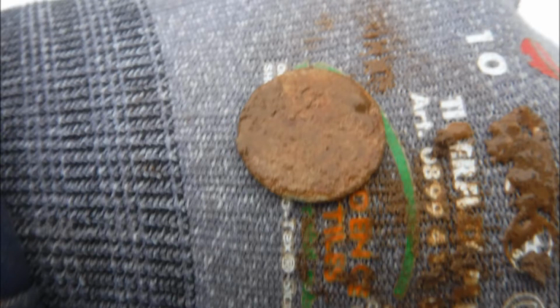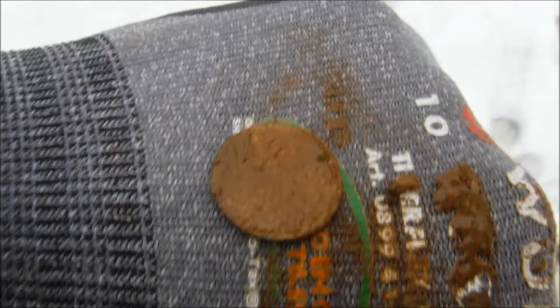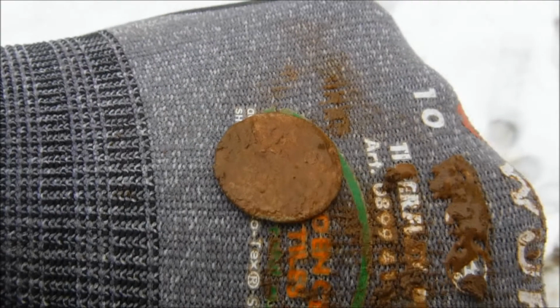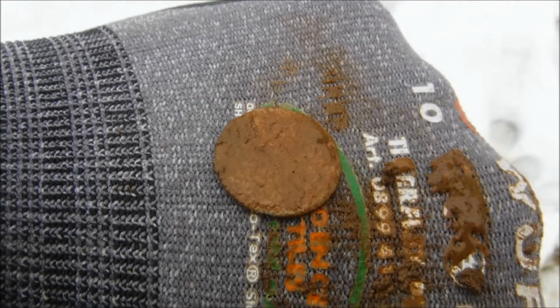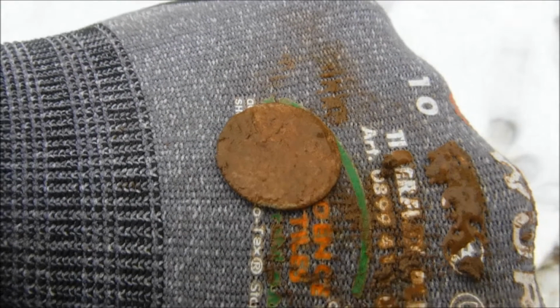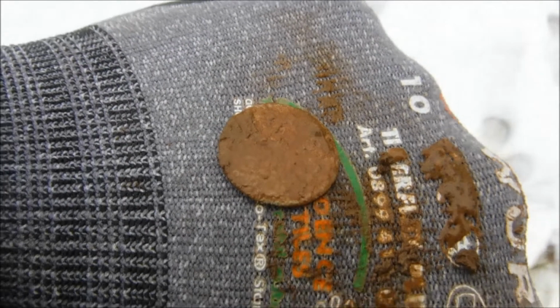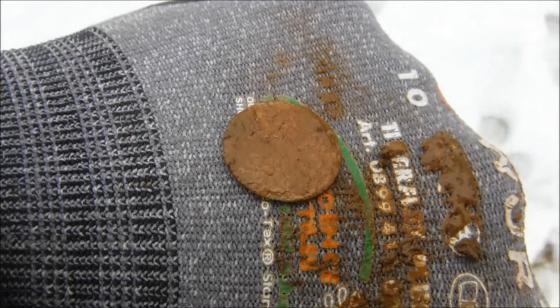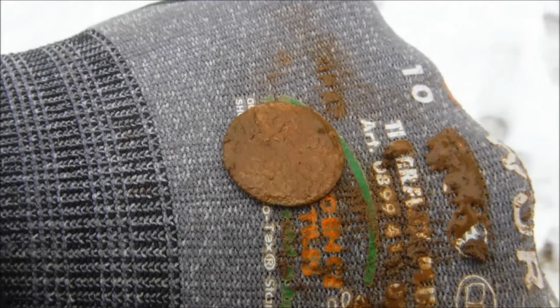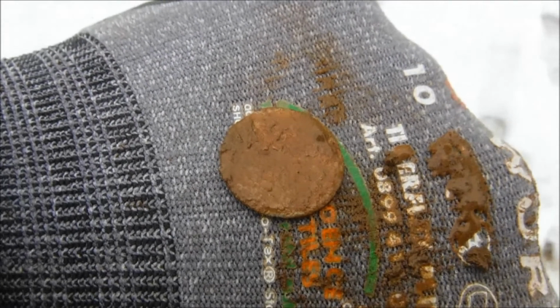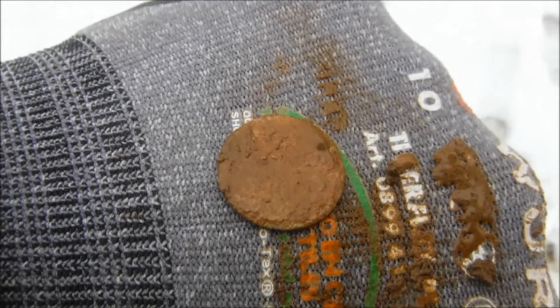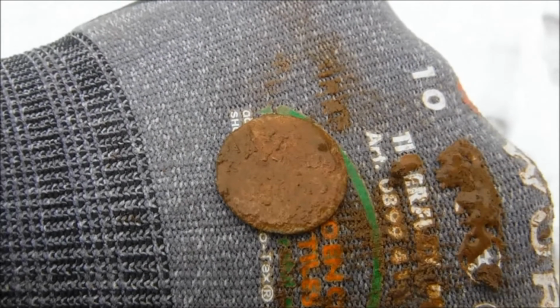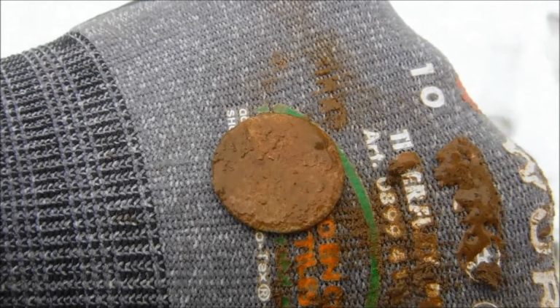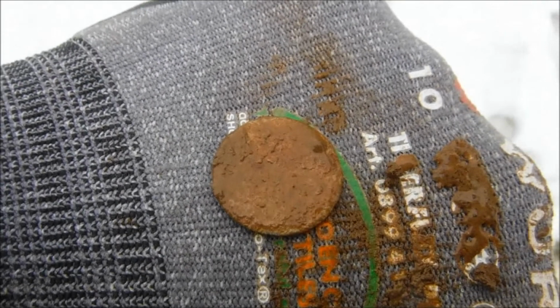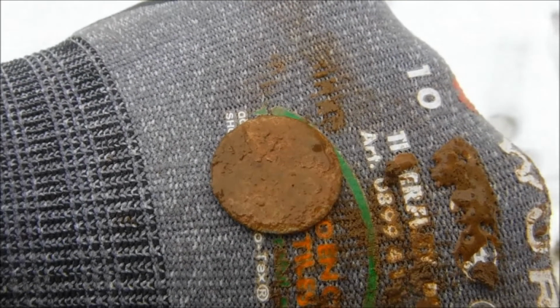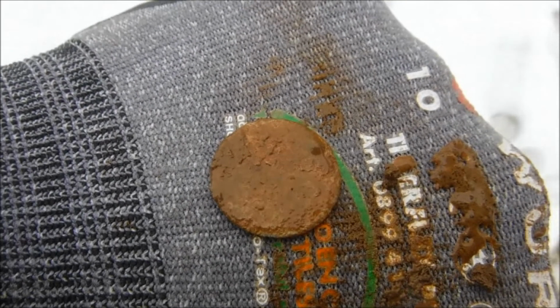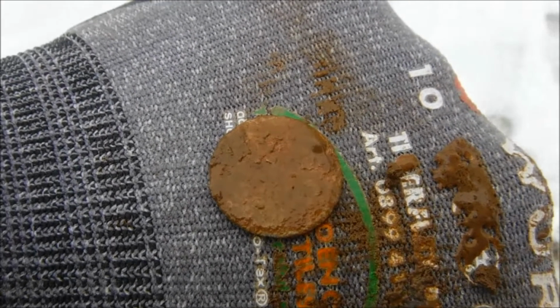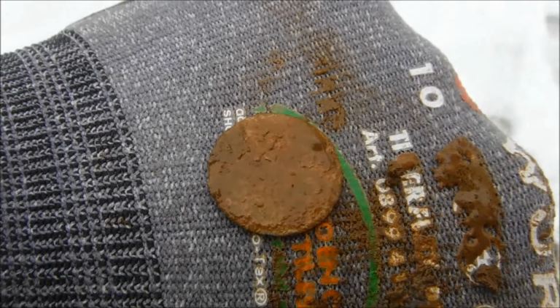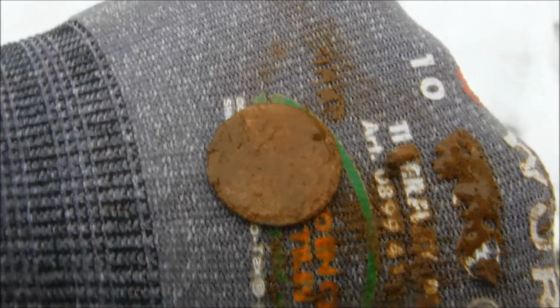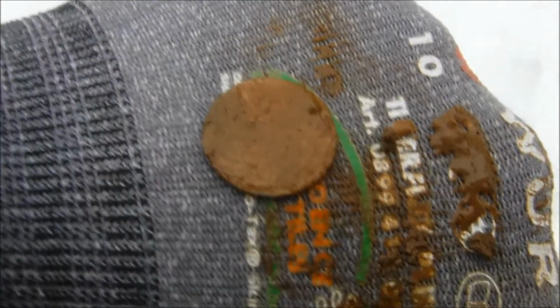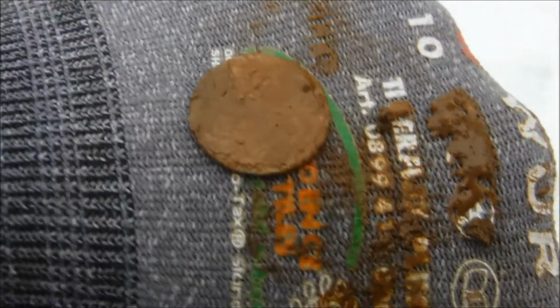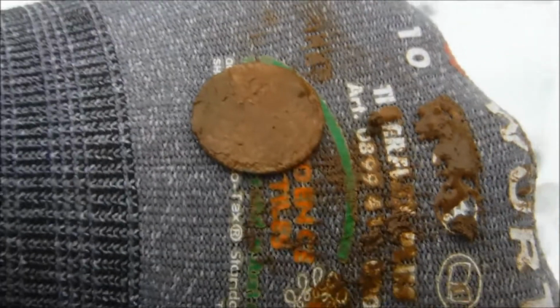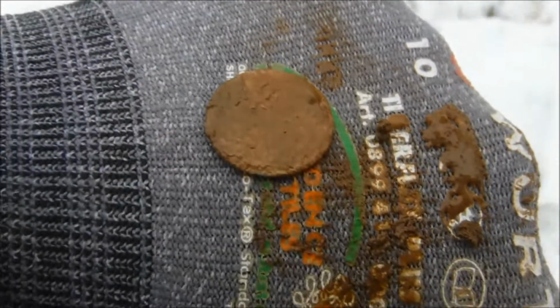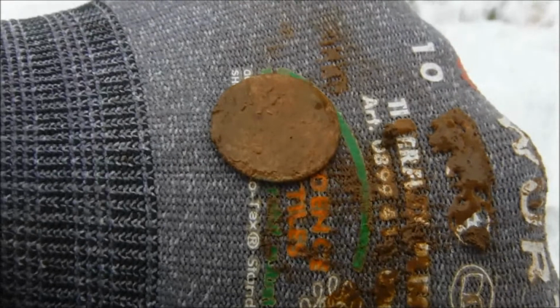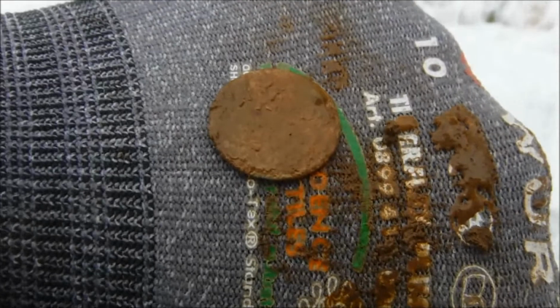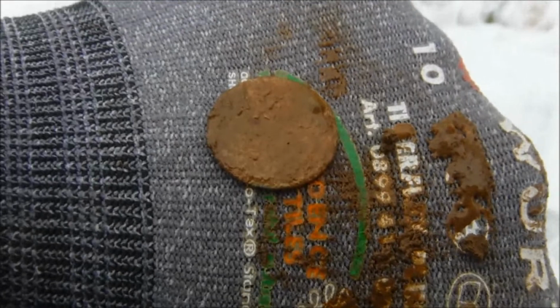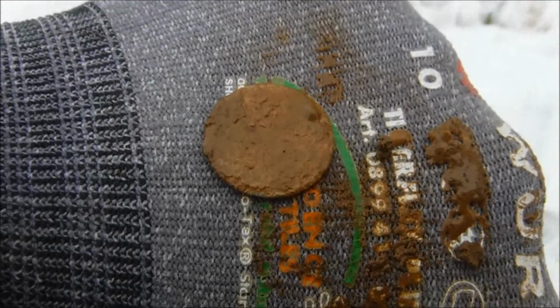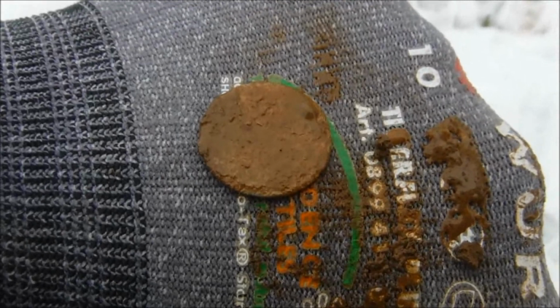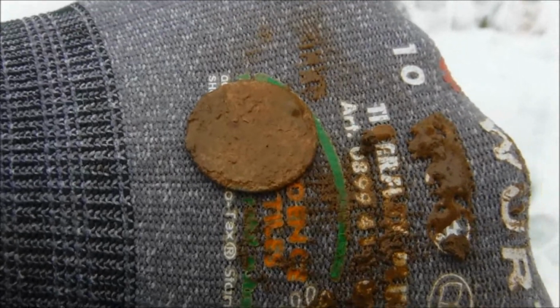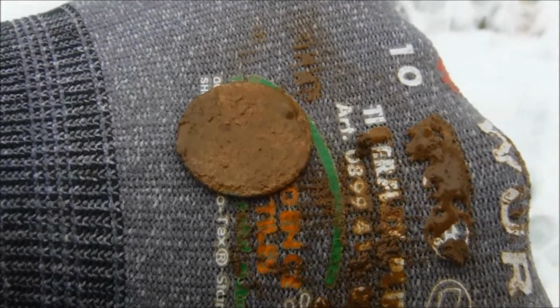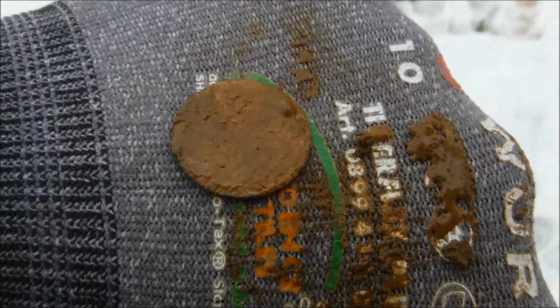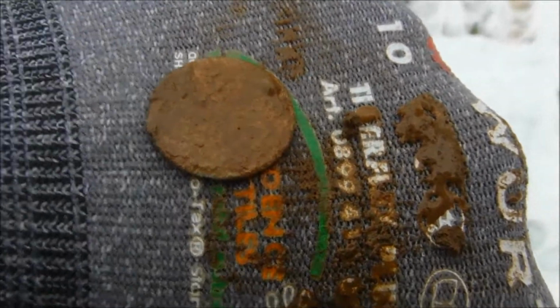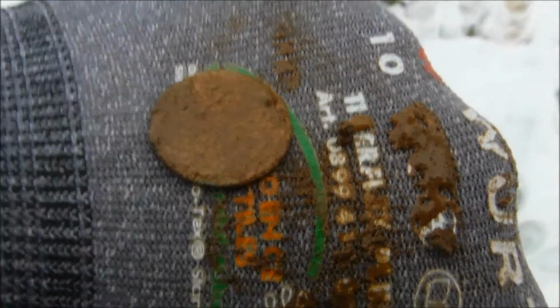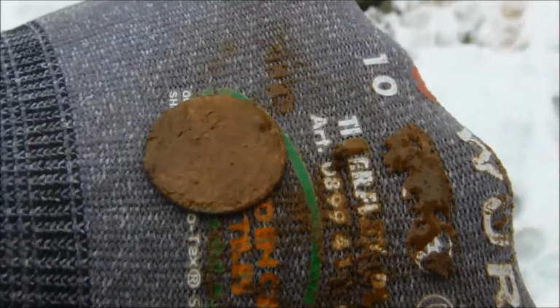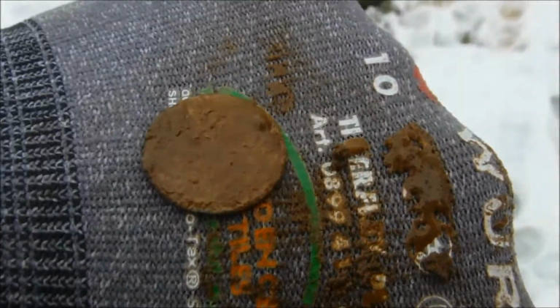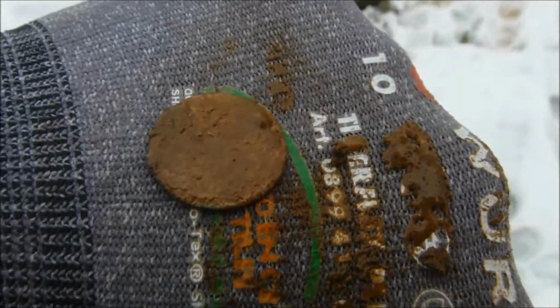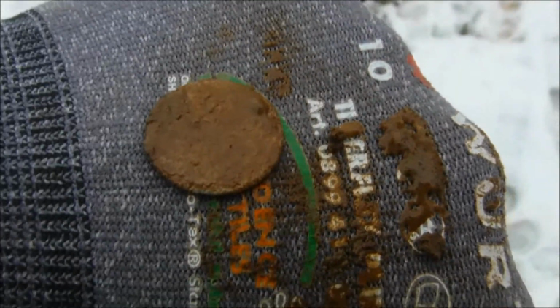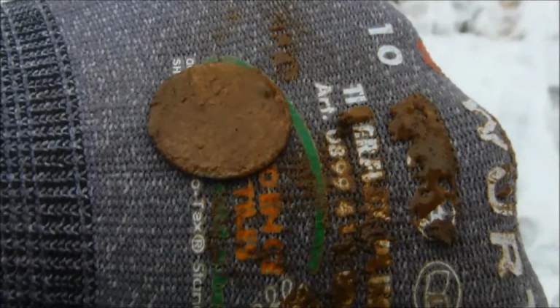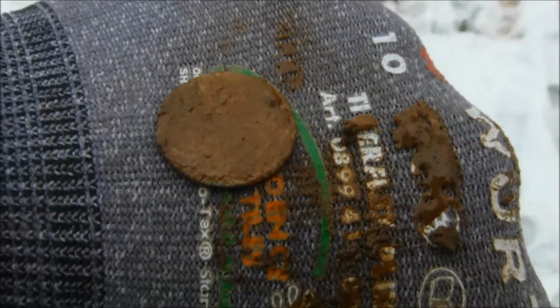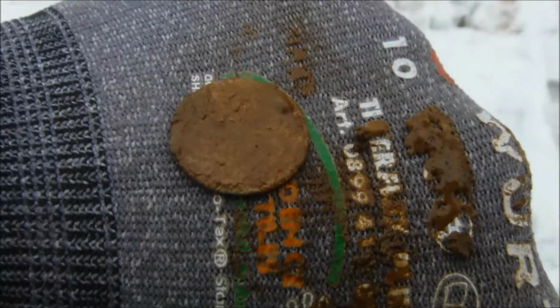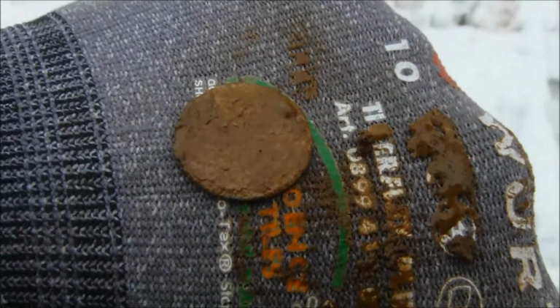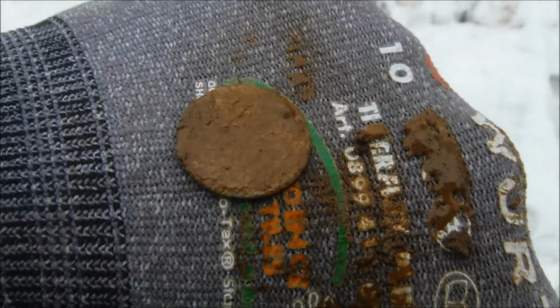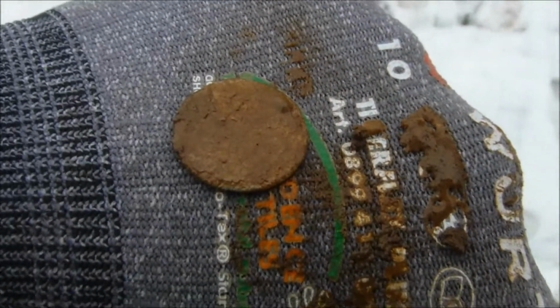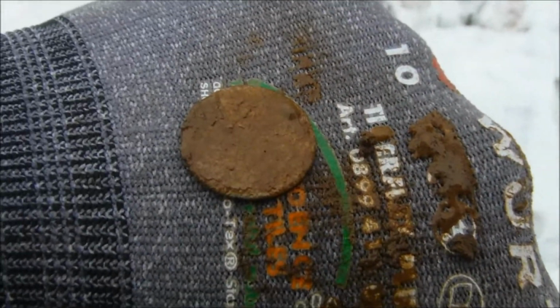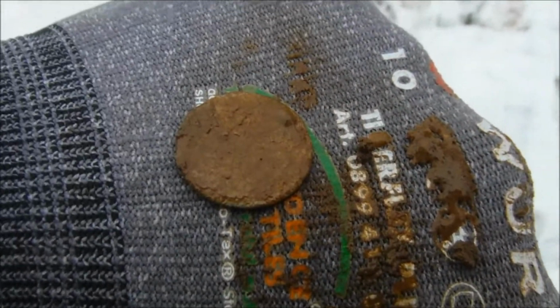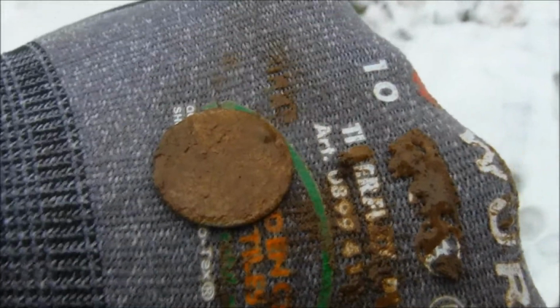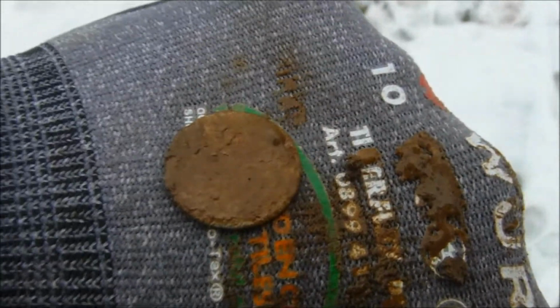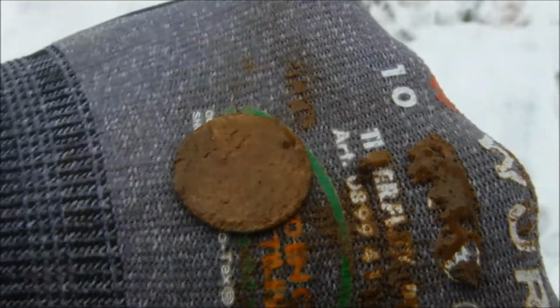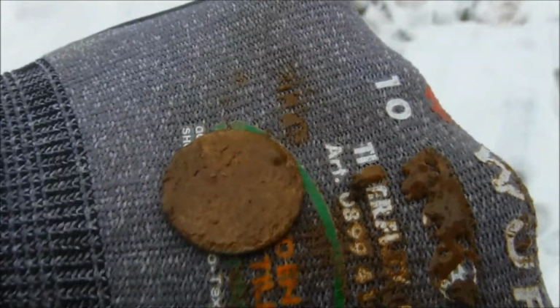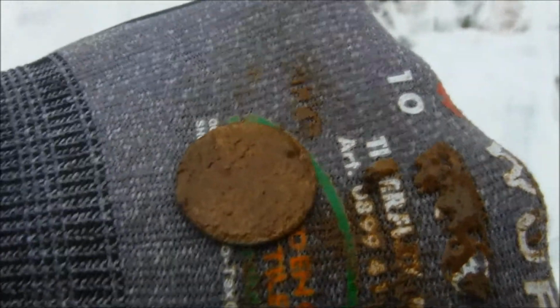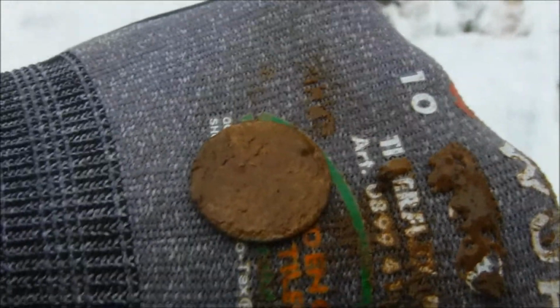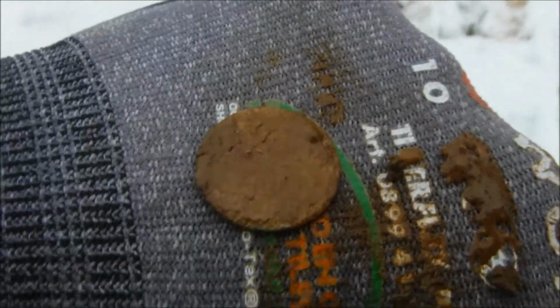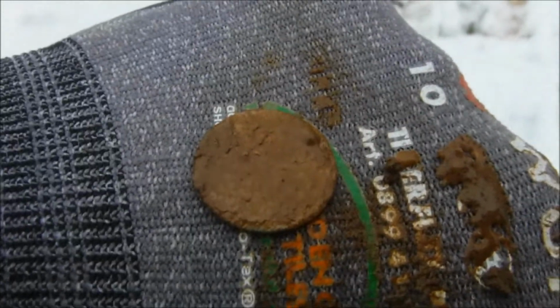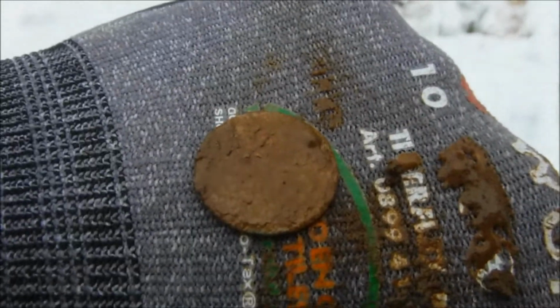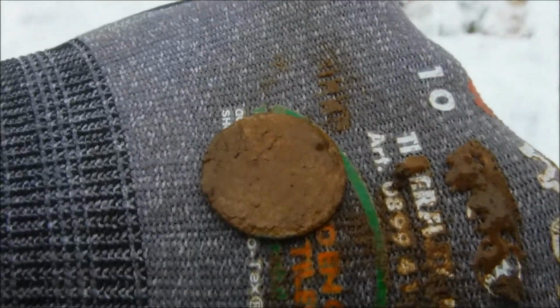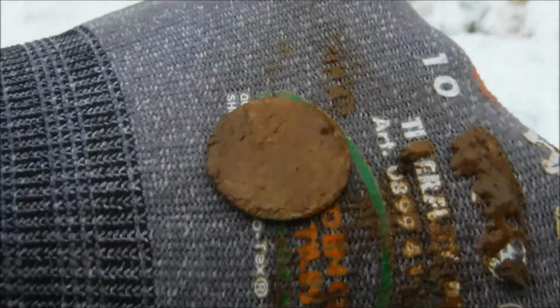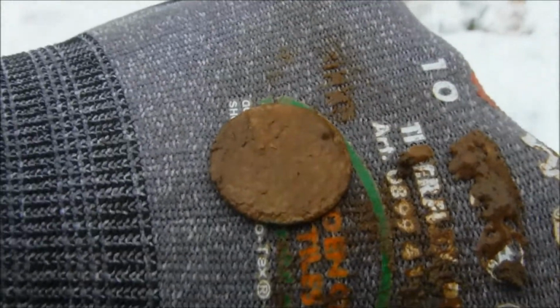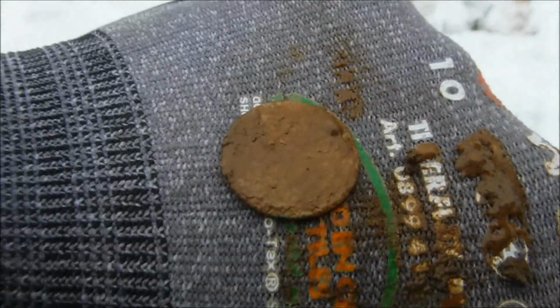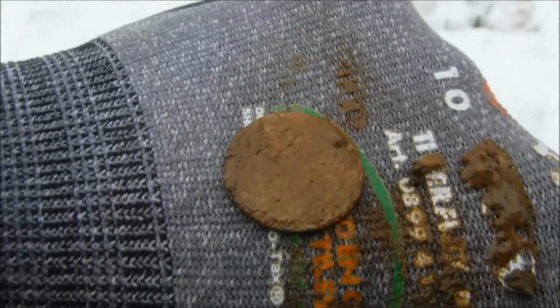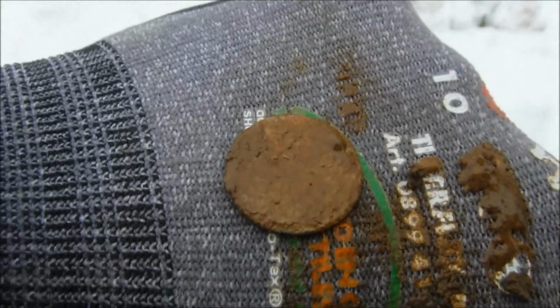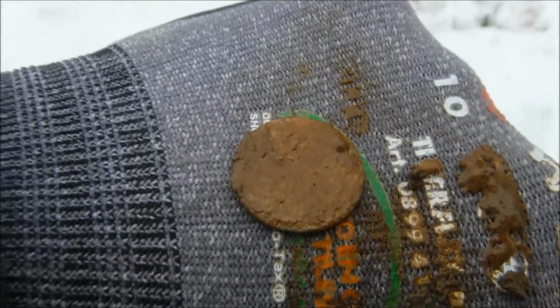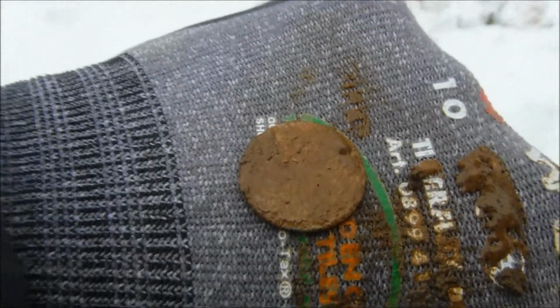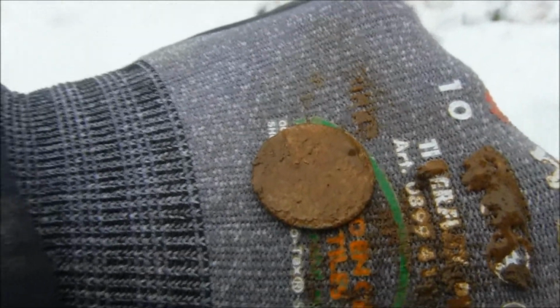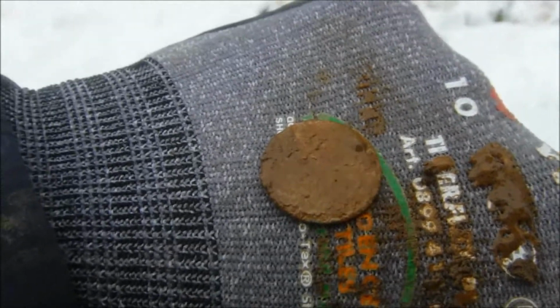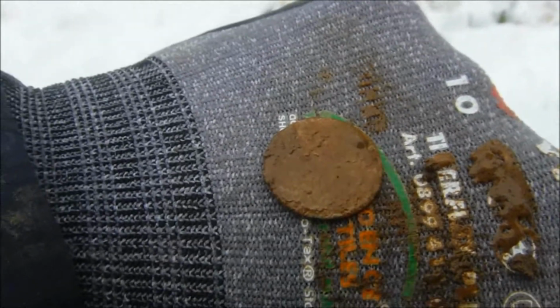A zinc coin — nothing special. One pfennig, somewhere around the 1920s. Off to the next.